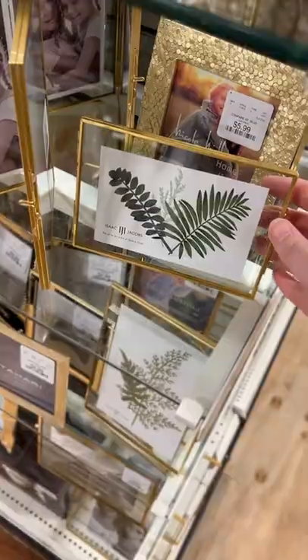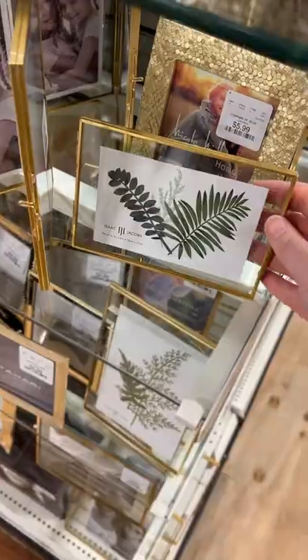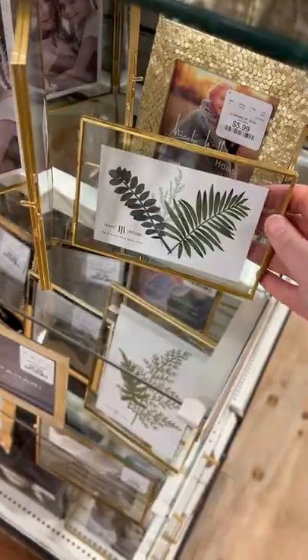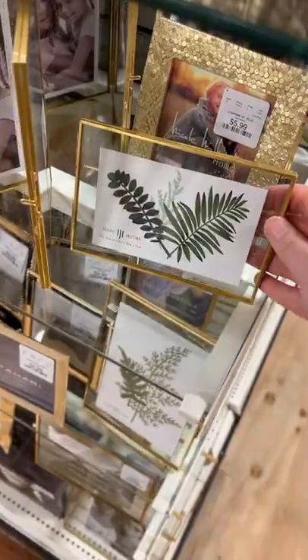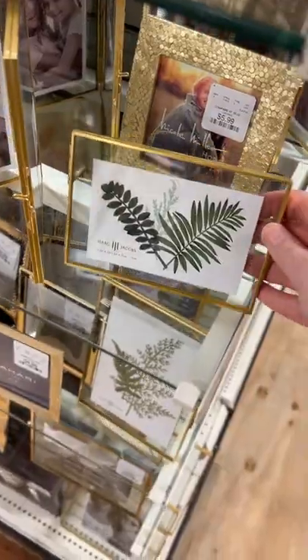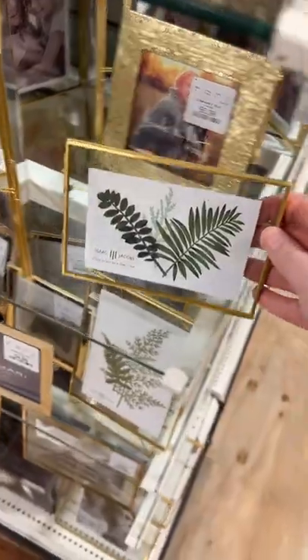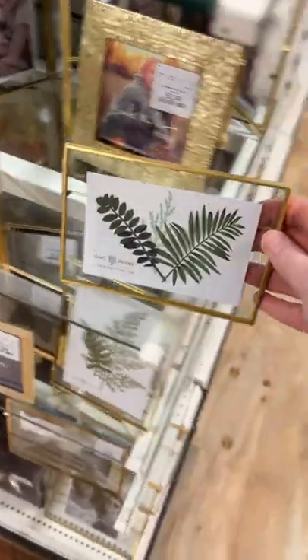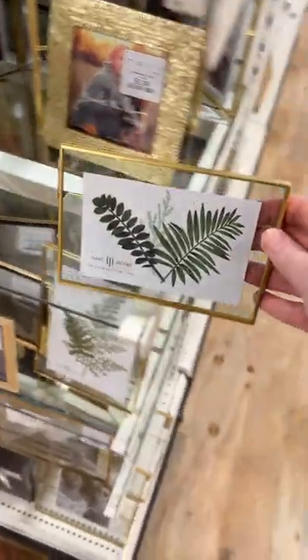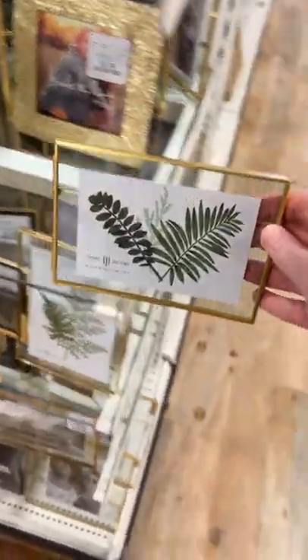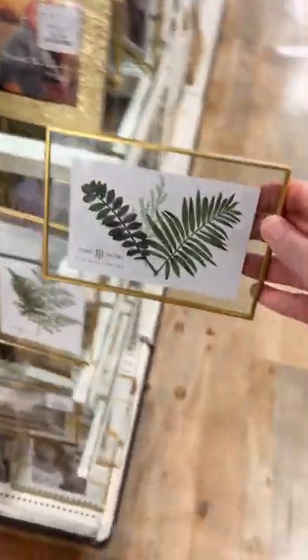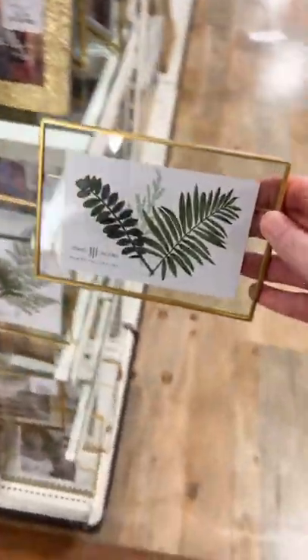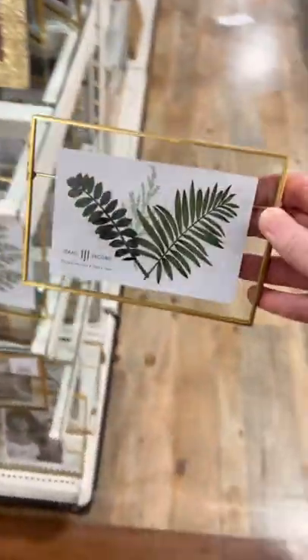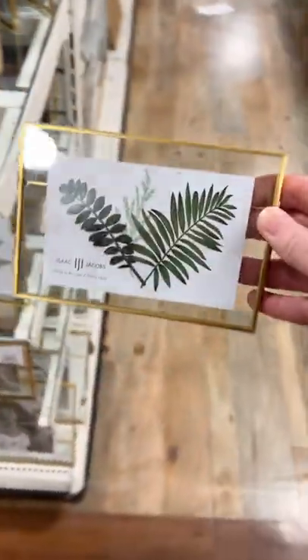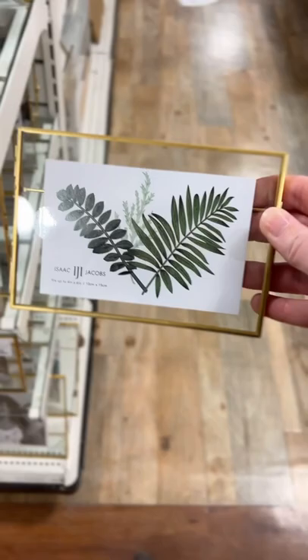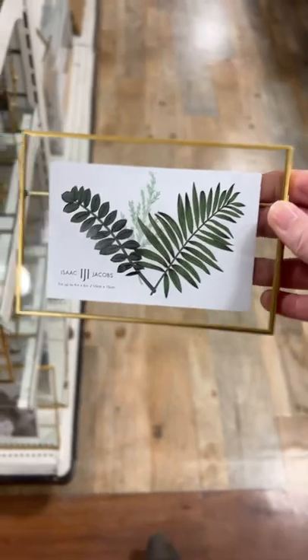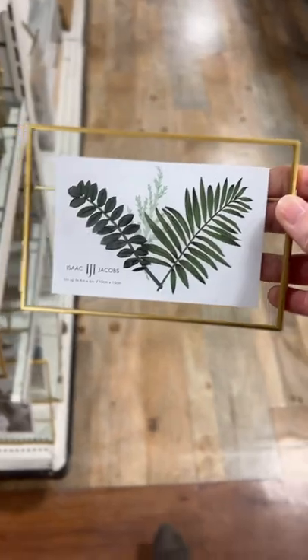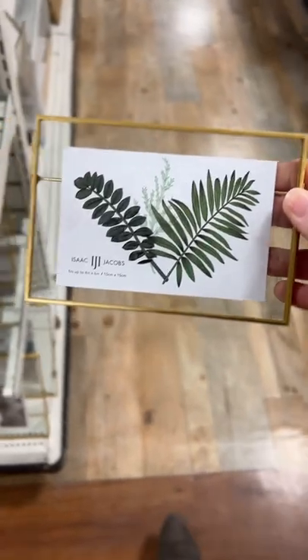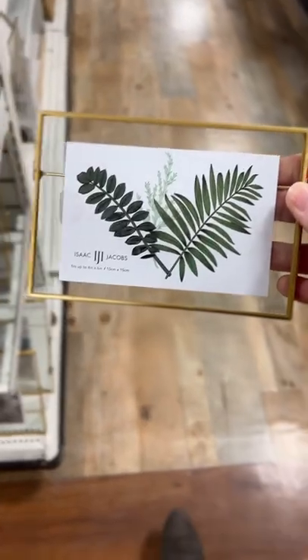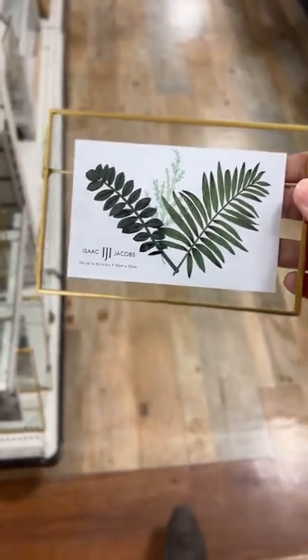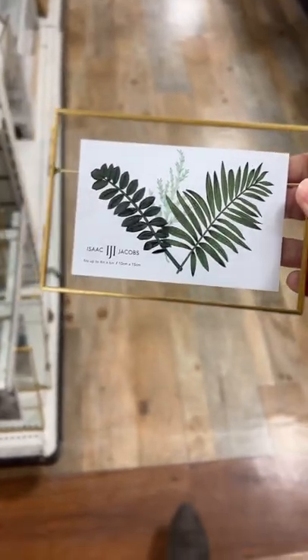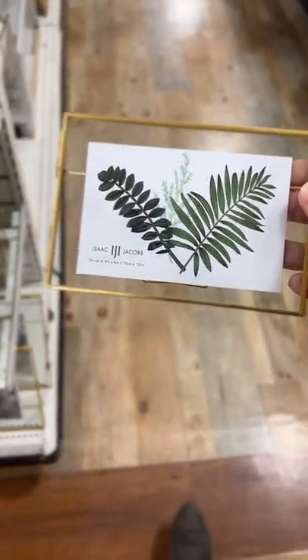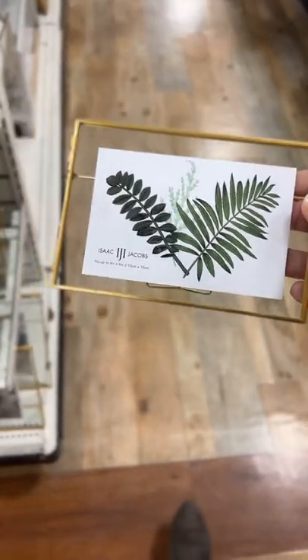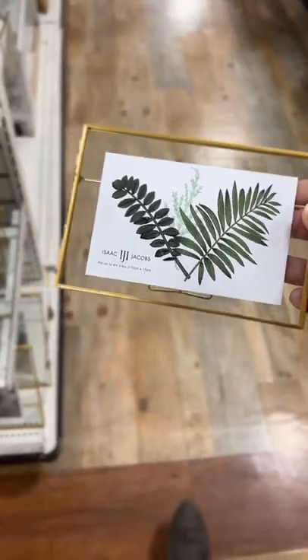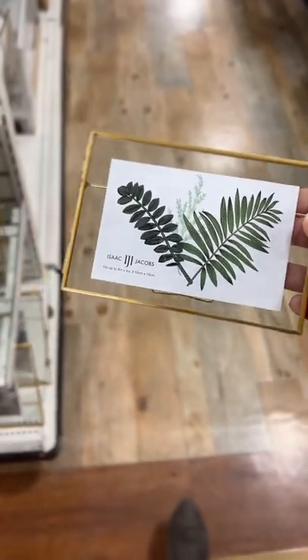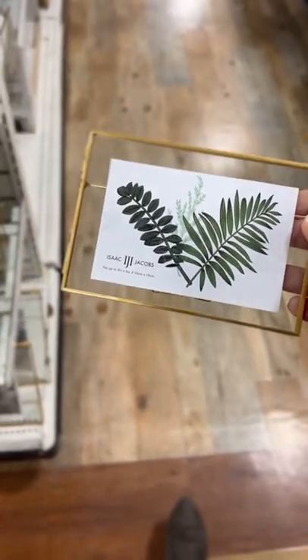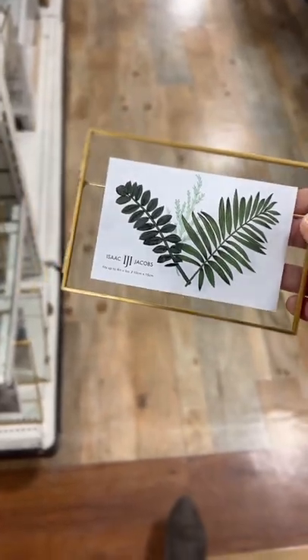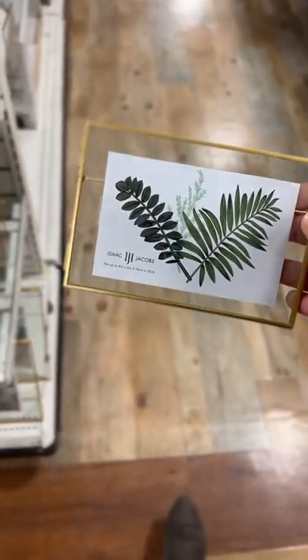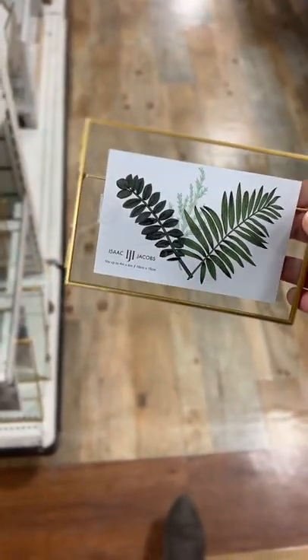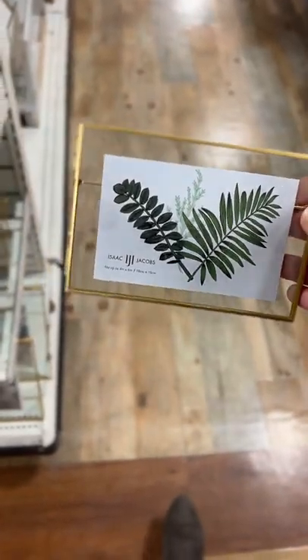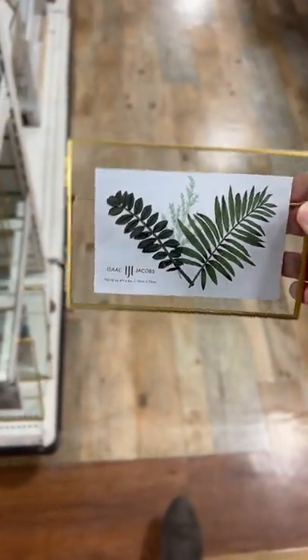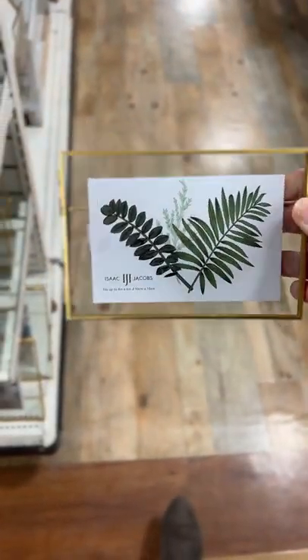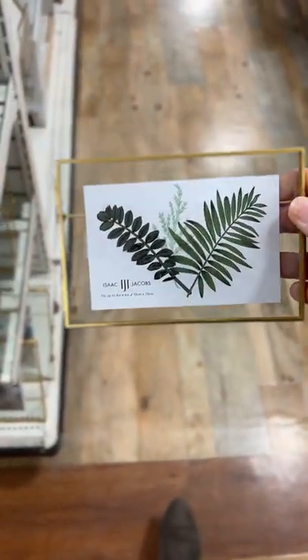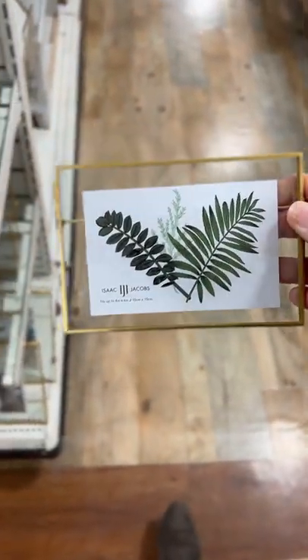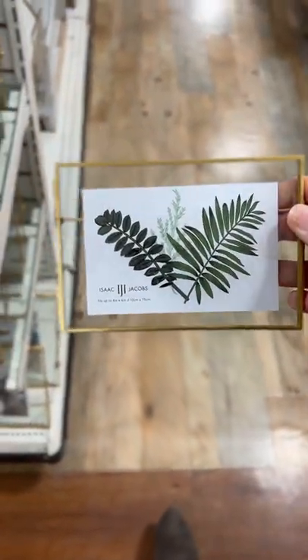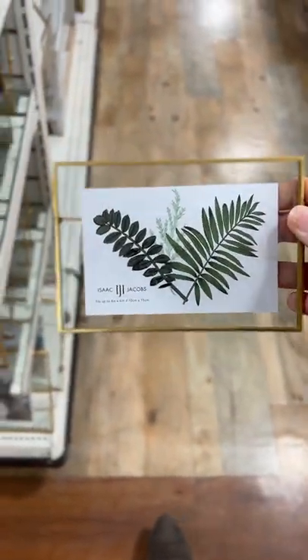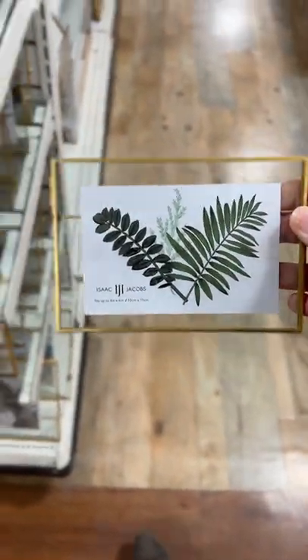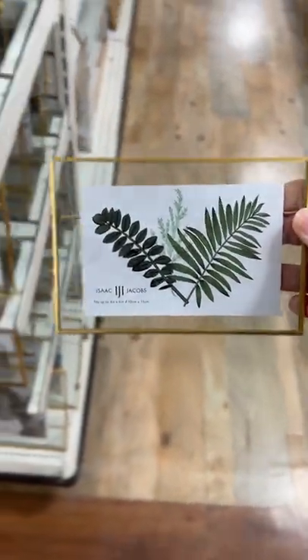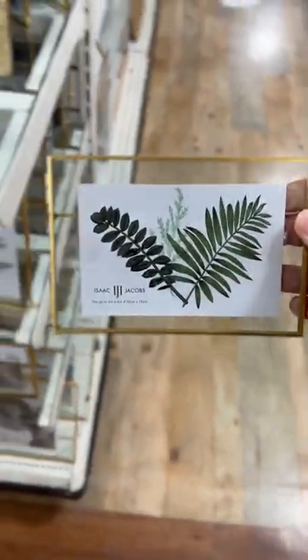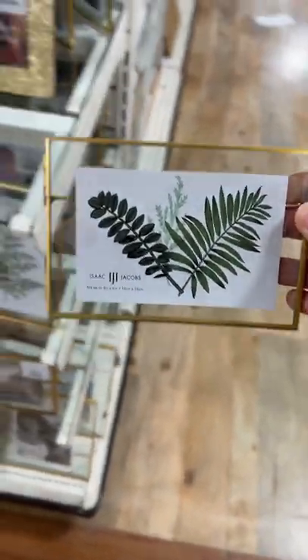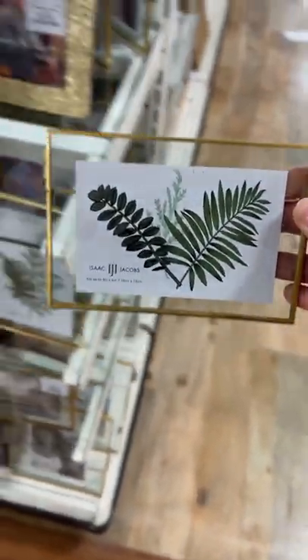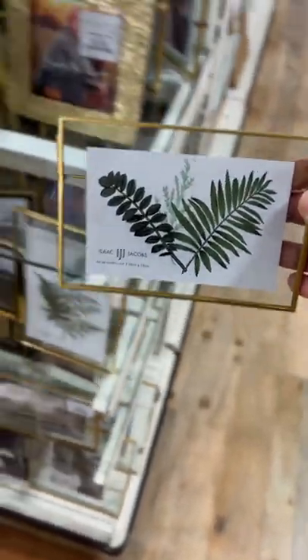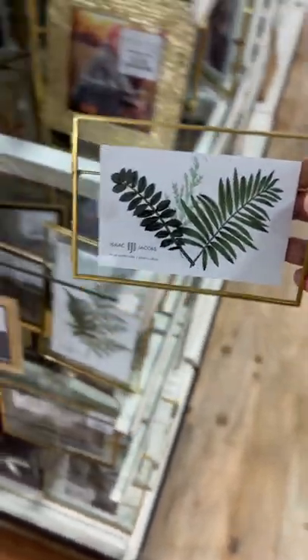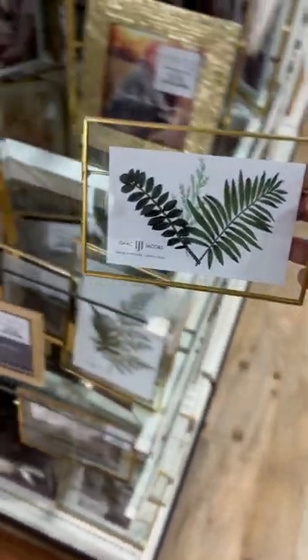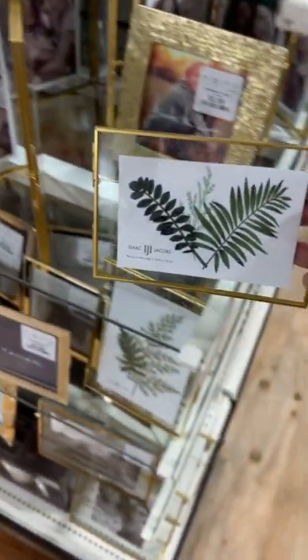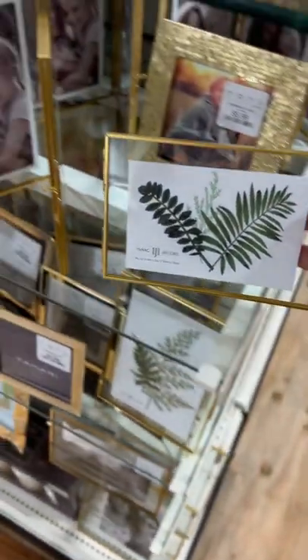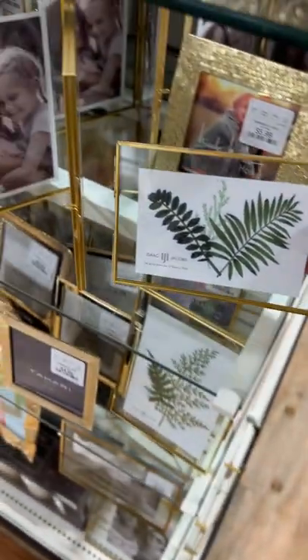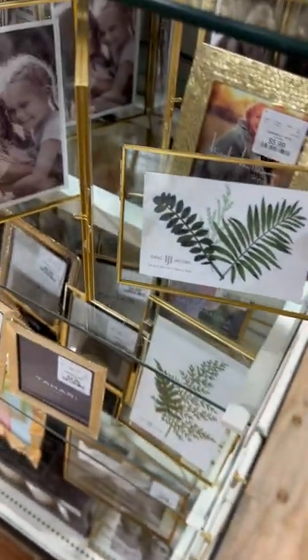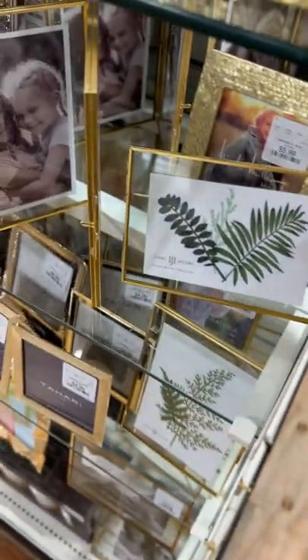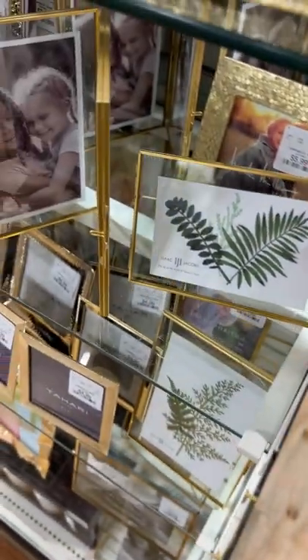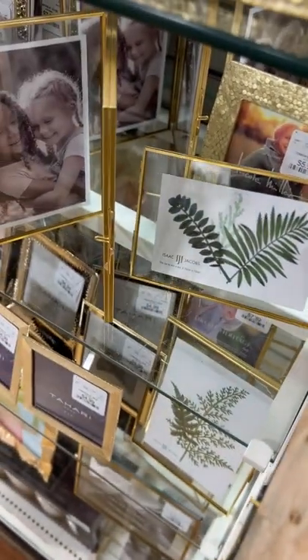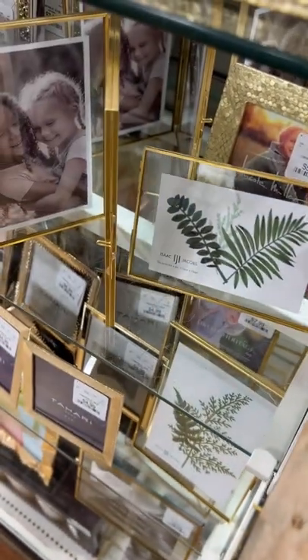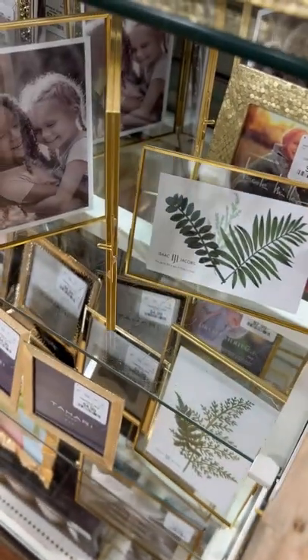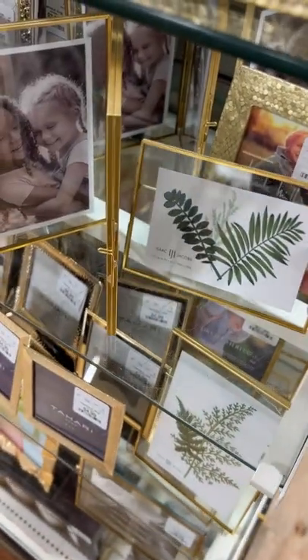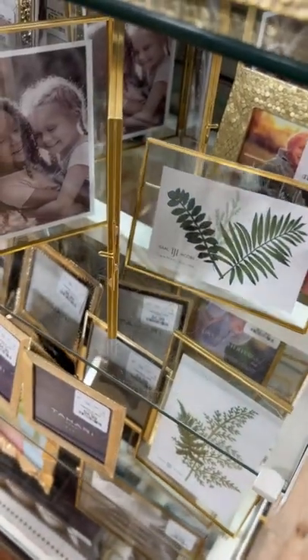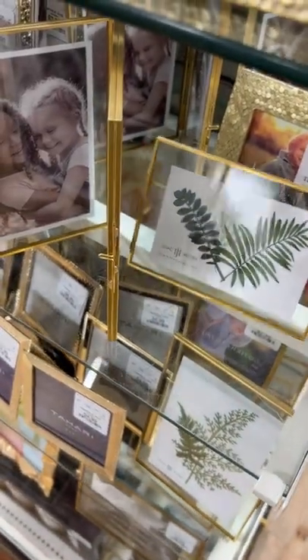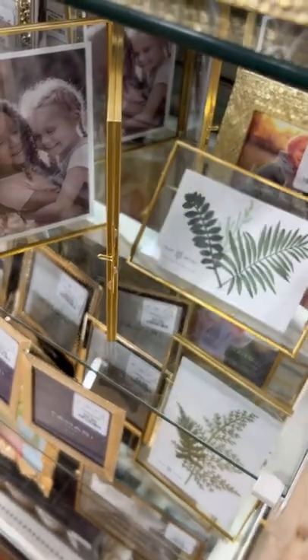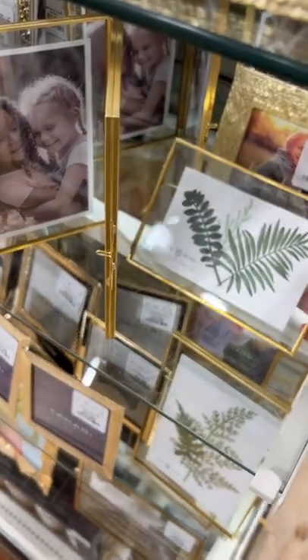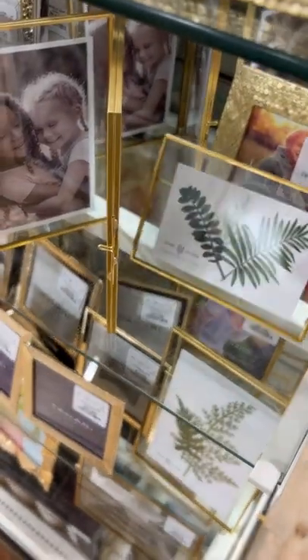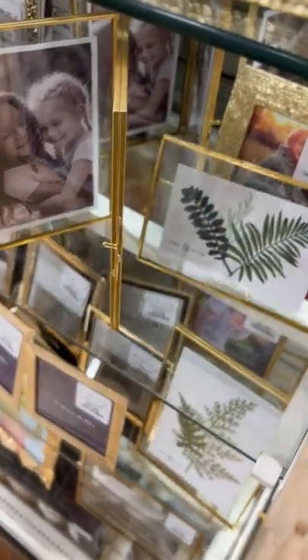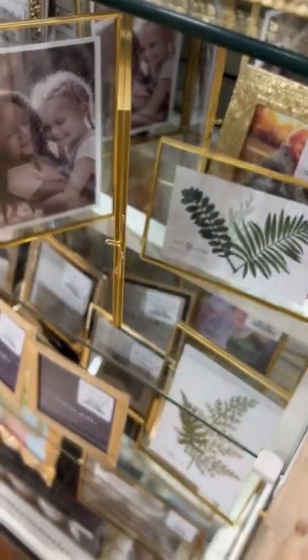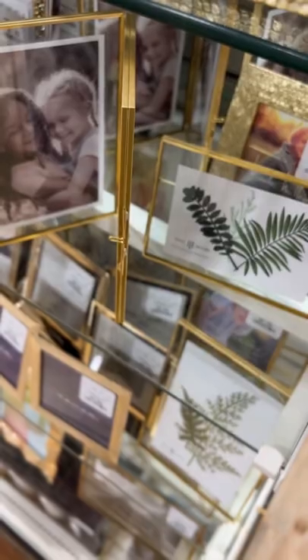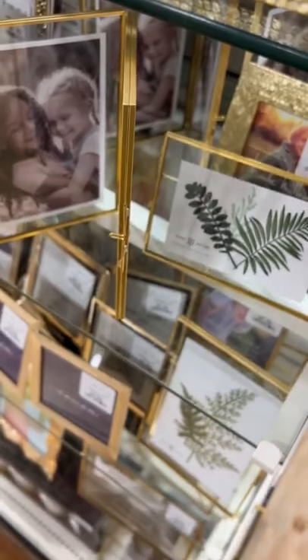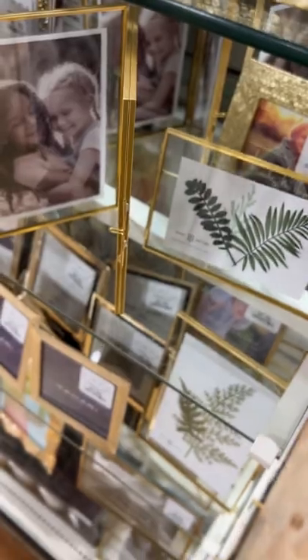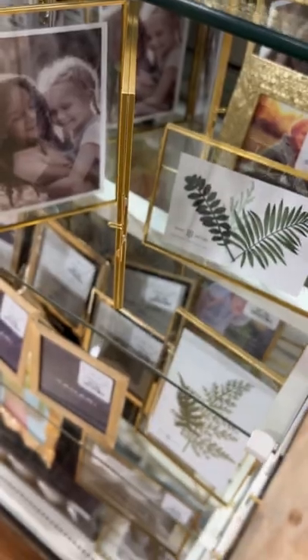I know that these gold frames are nothing new at all, but they seriously catch my eye every time, and I love them so much. I have a couple of them myself.